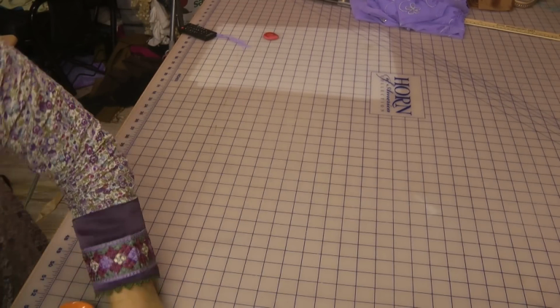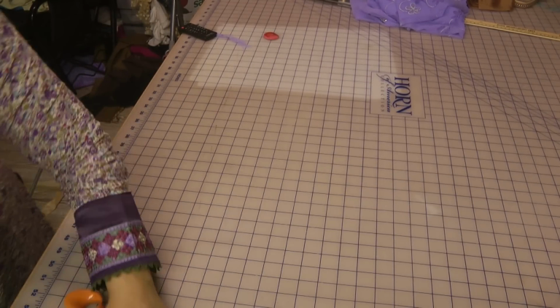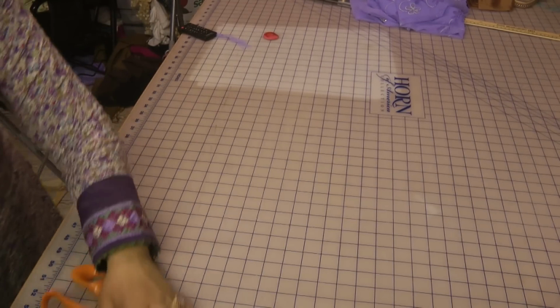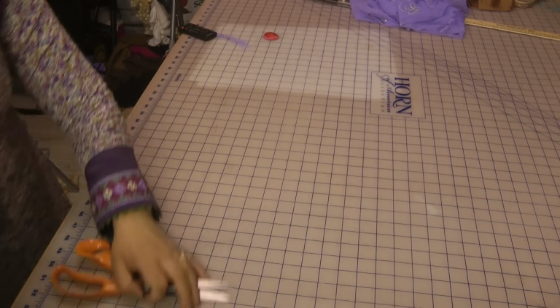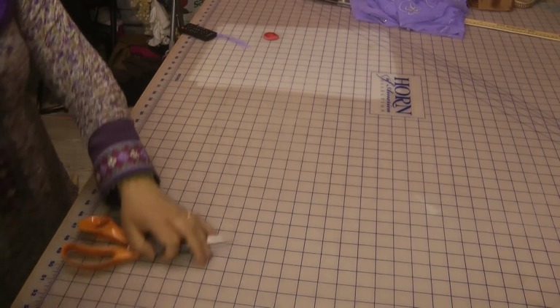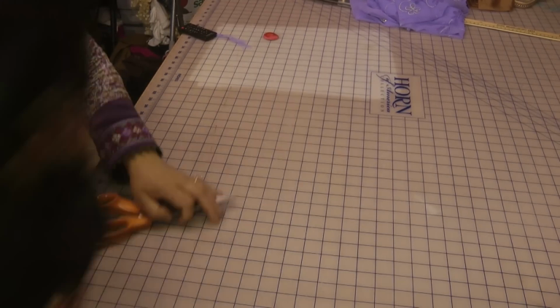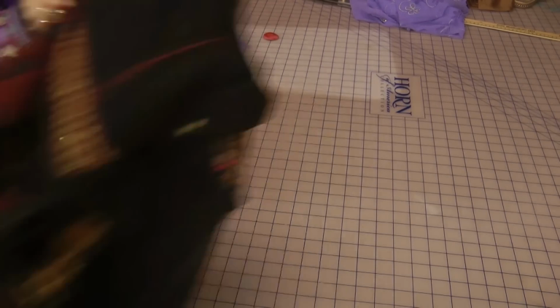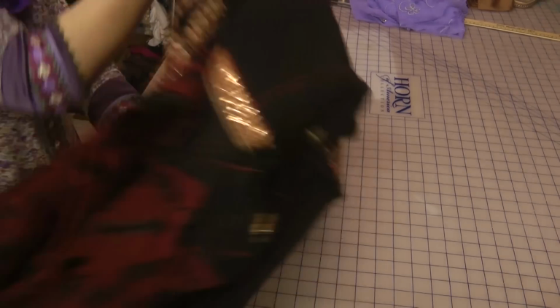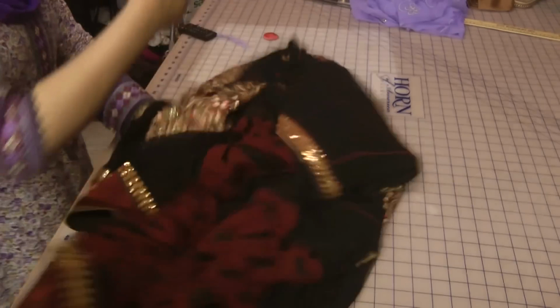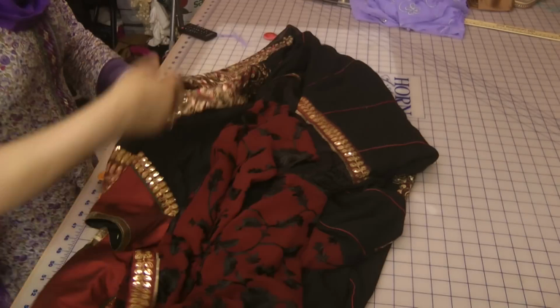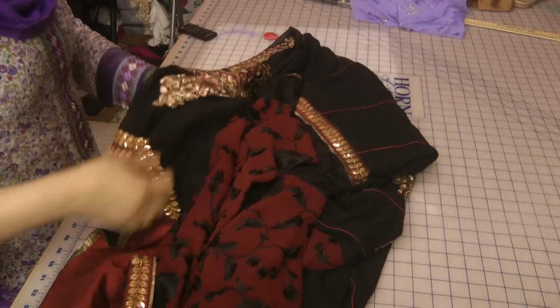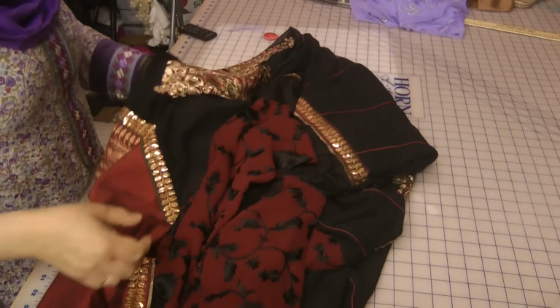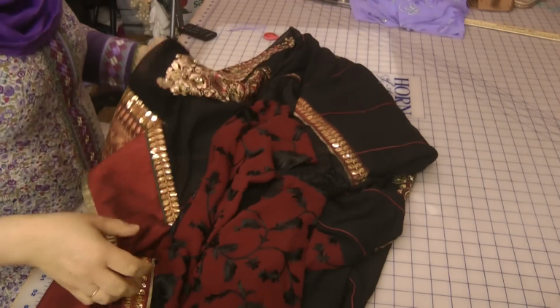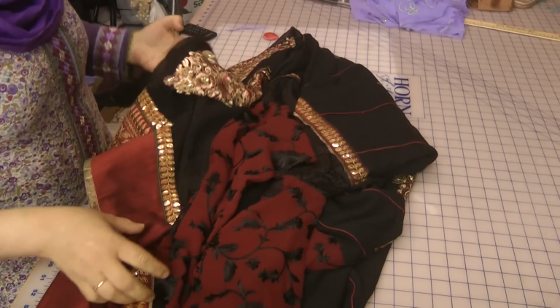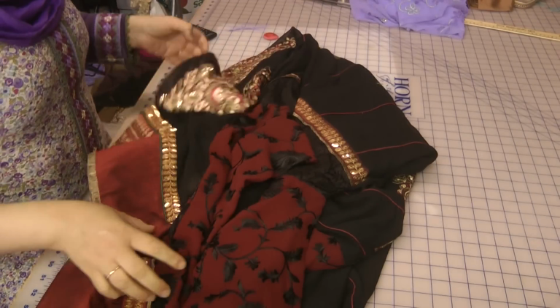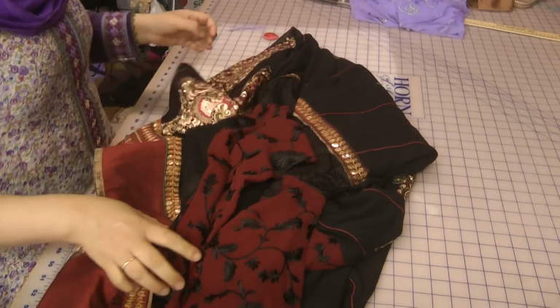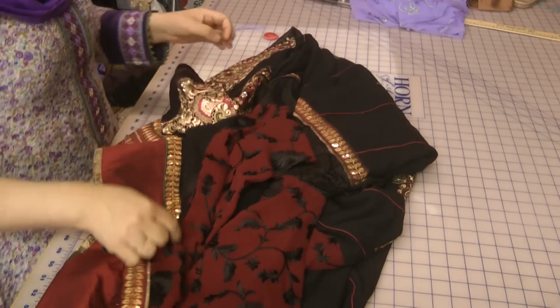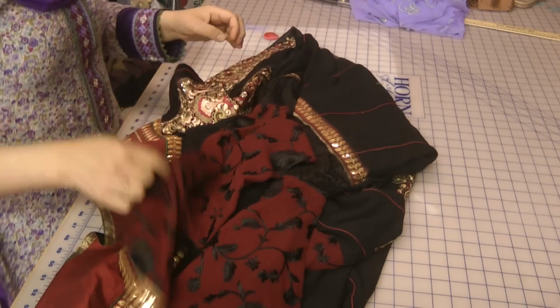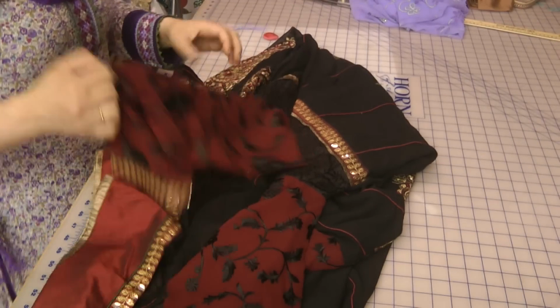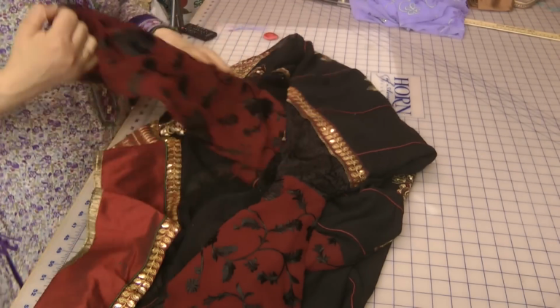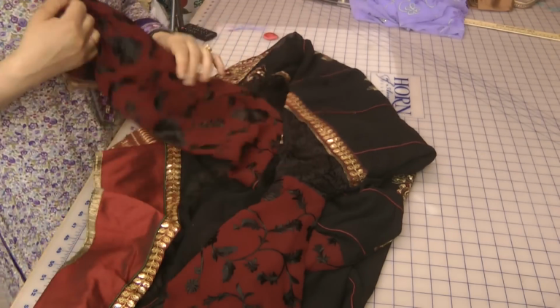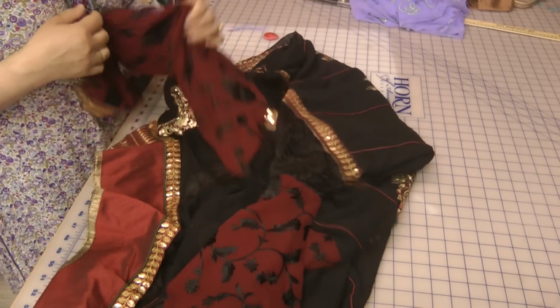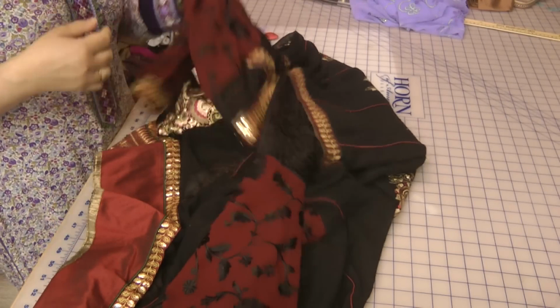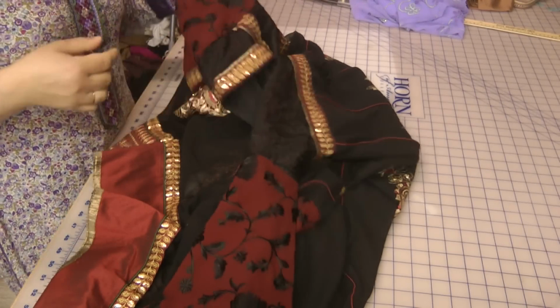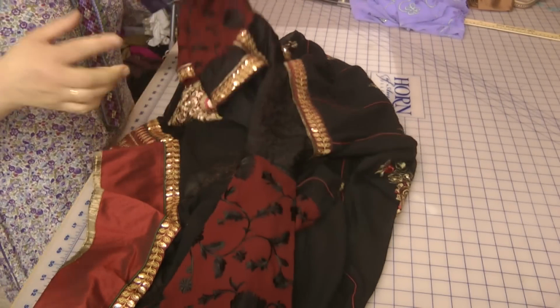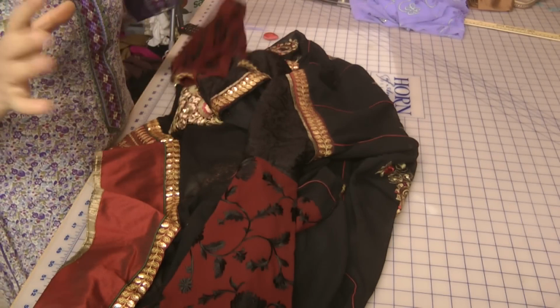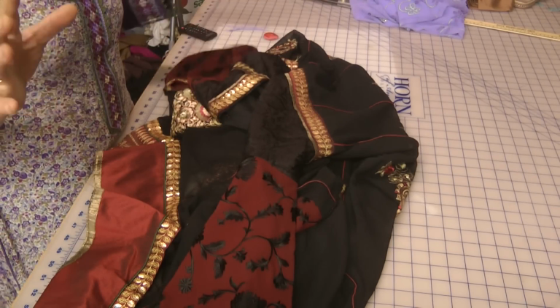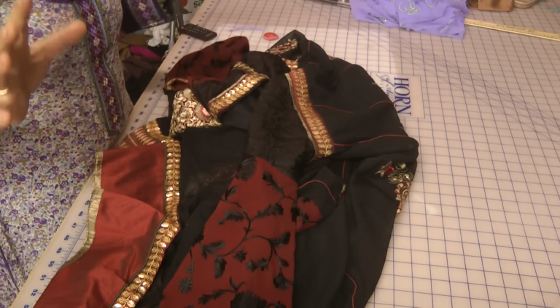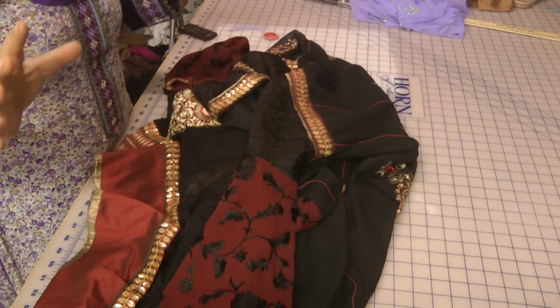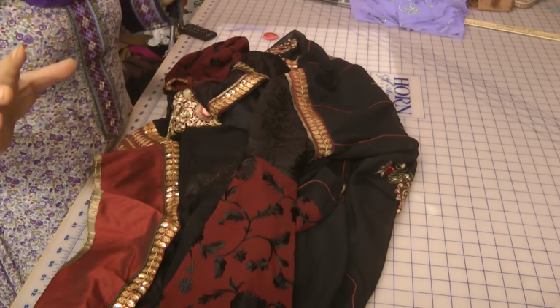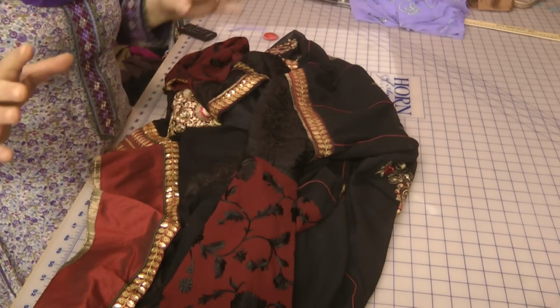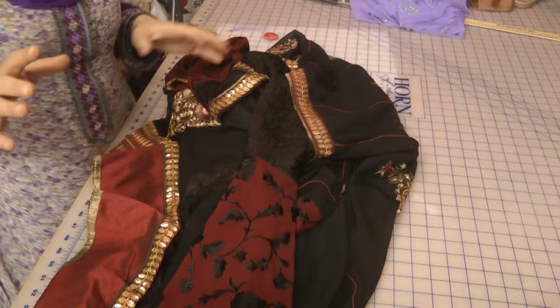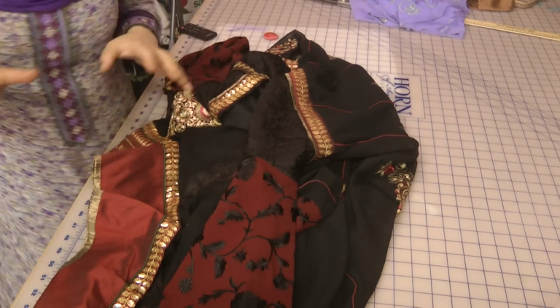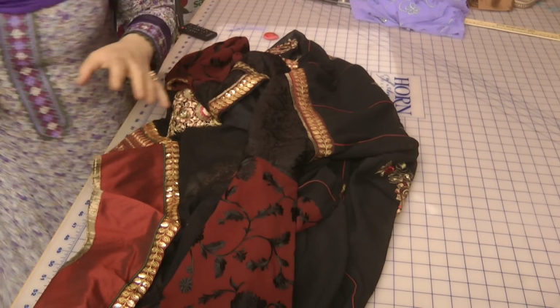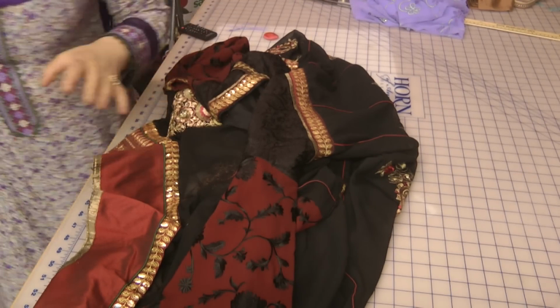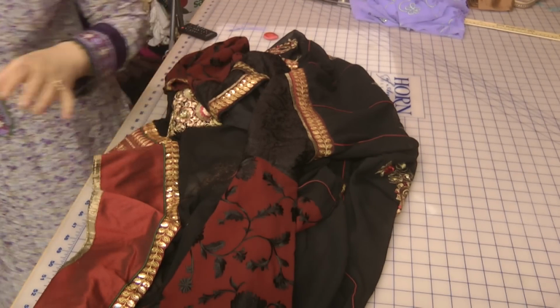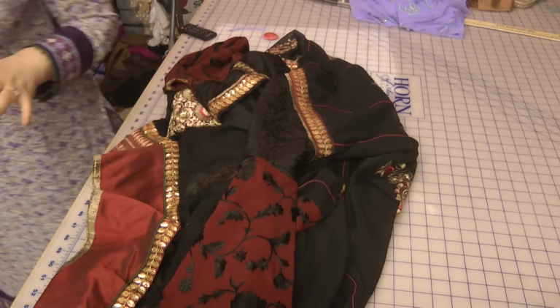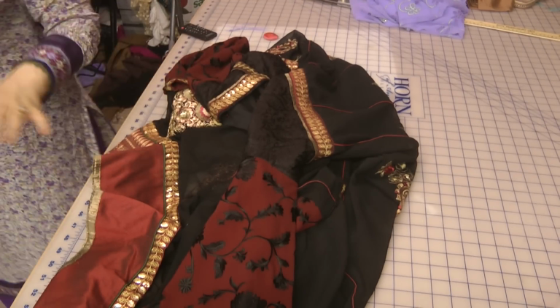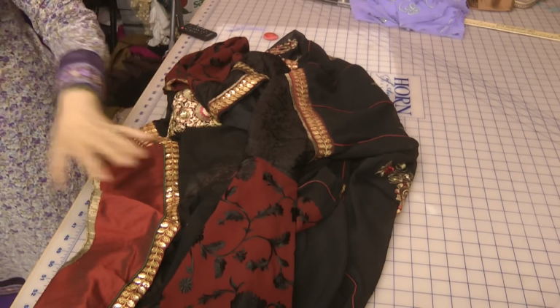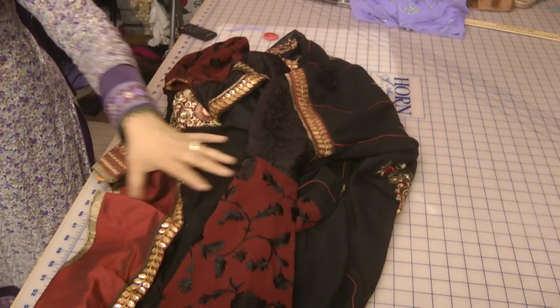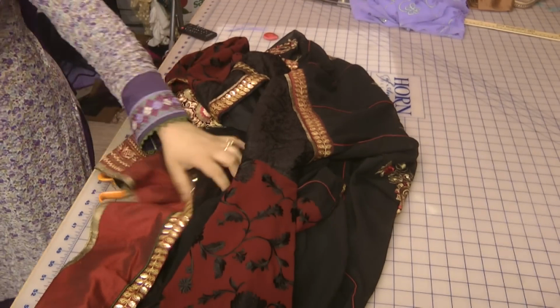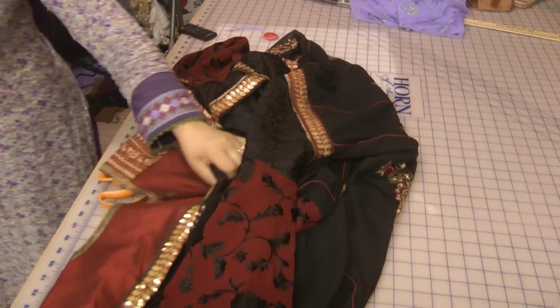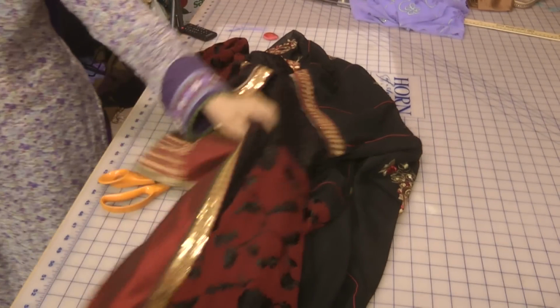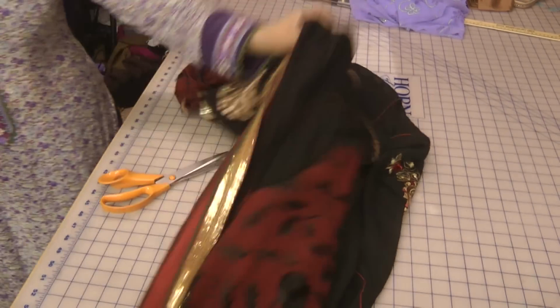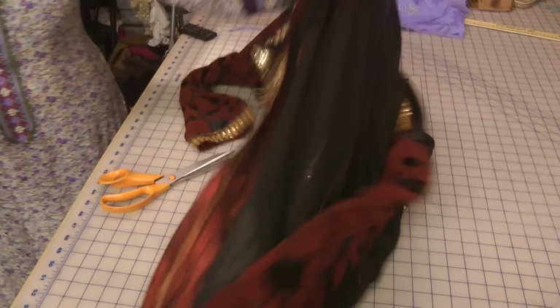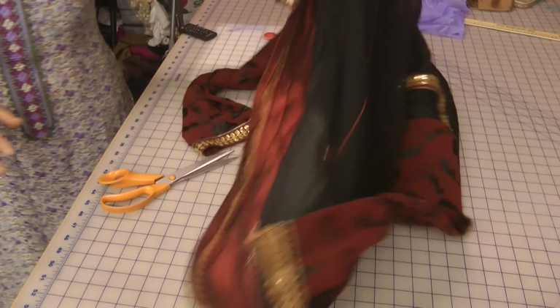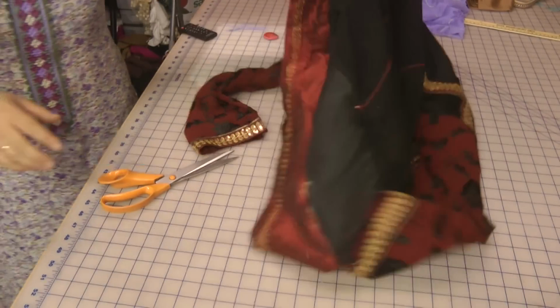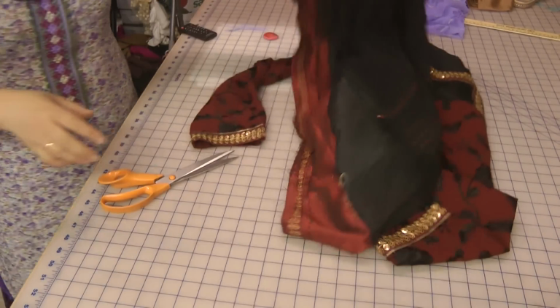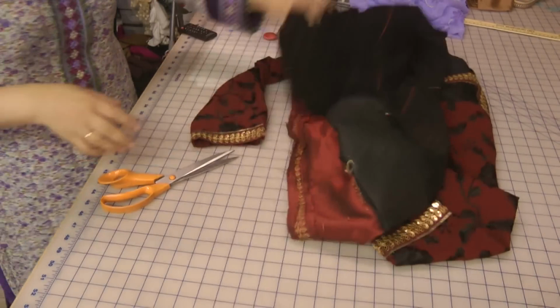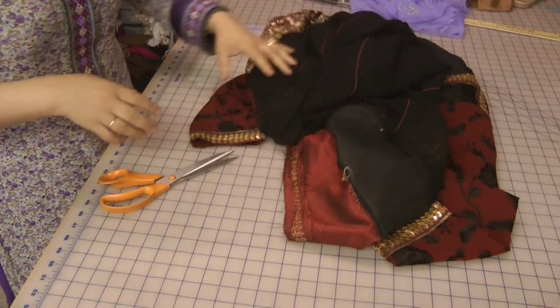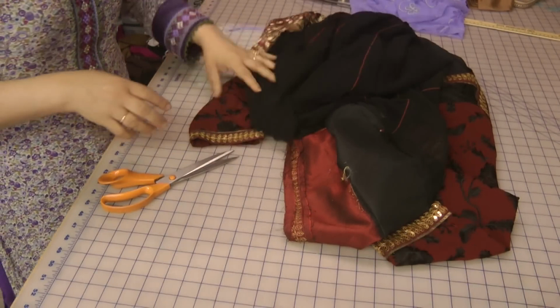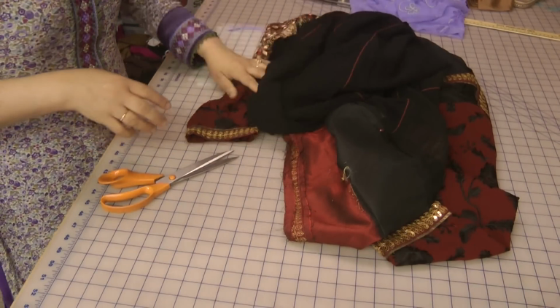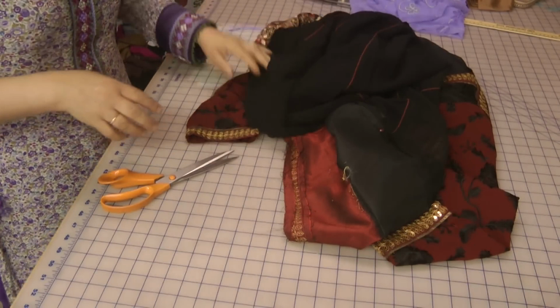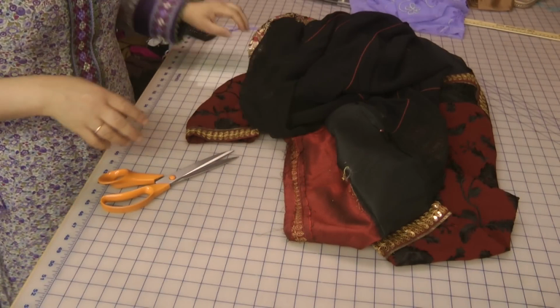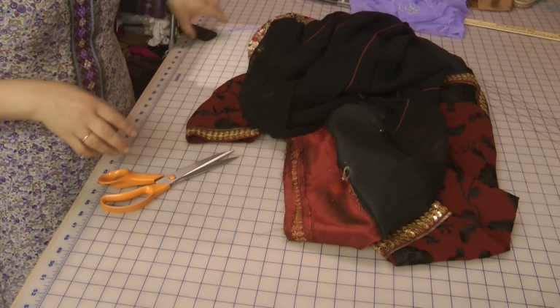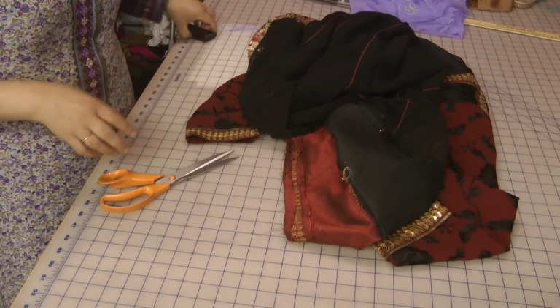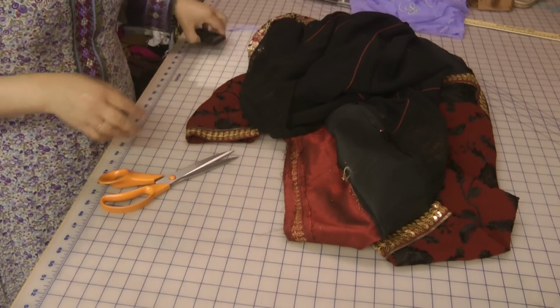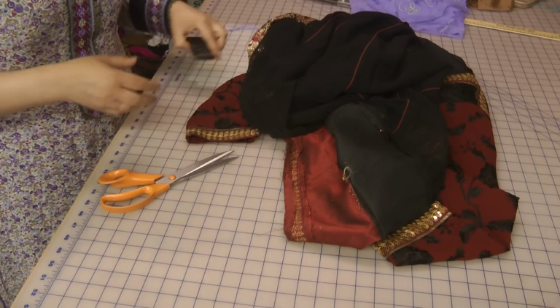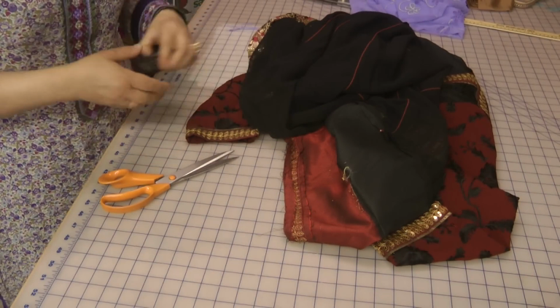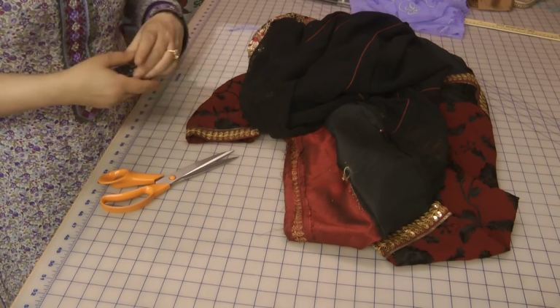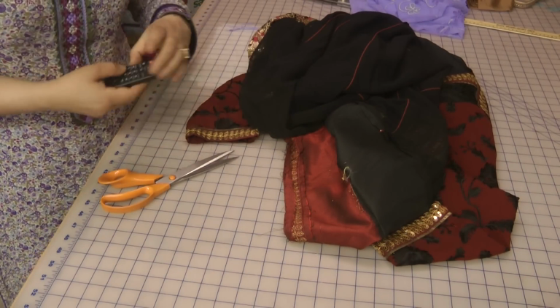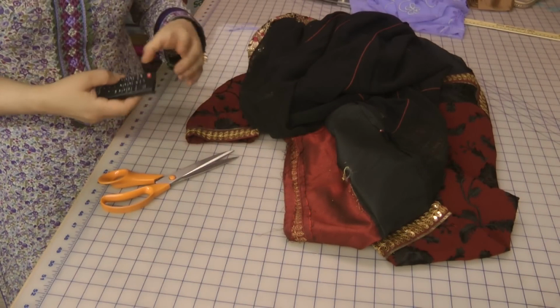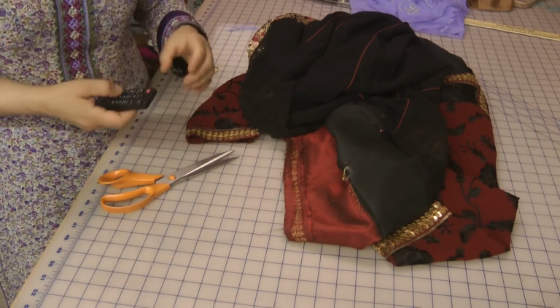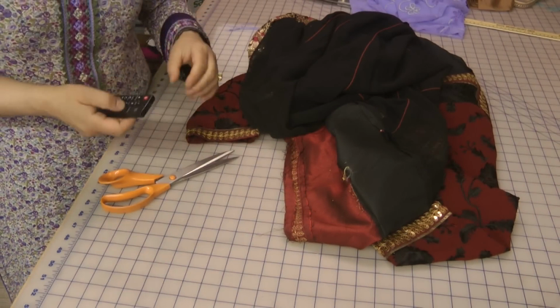Before I finish off, I am going to go on to show you another one of my regretful disaster garments.